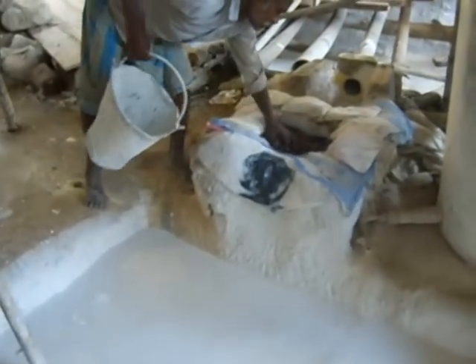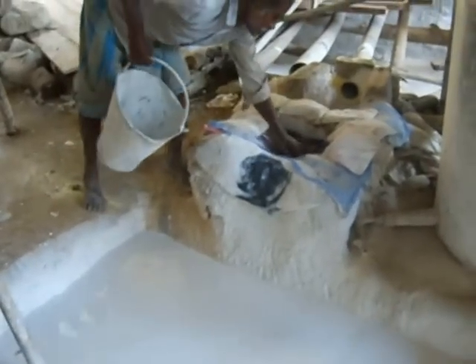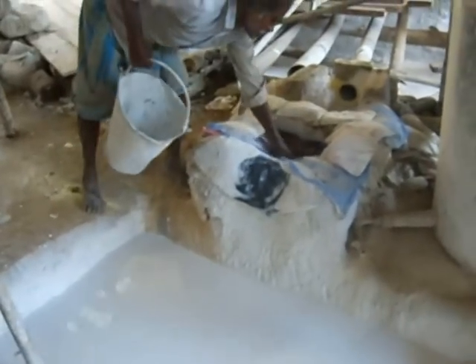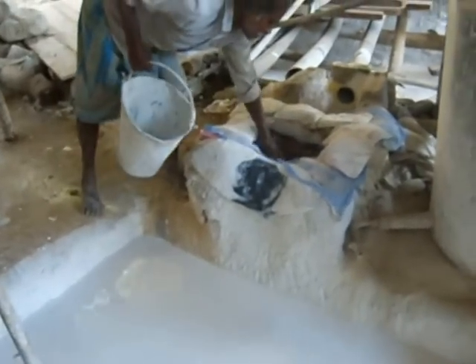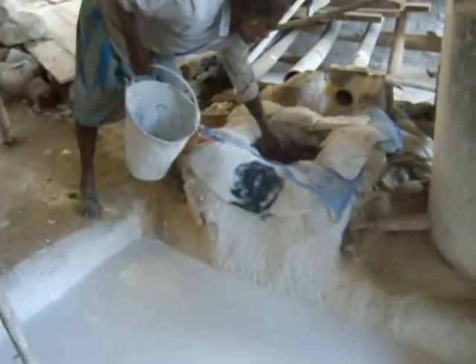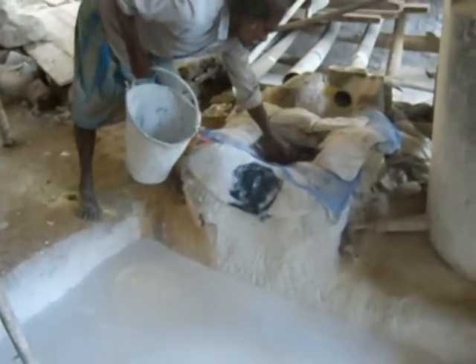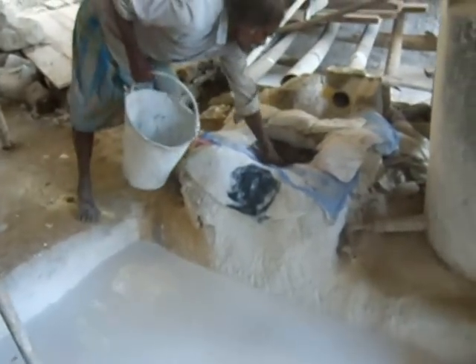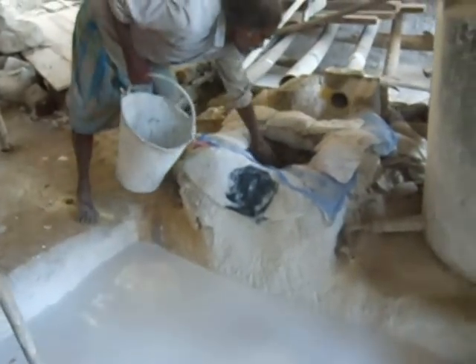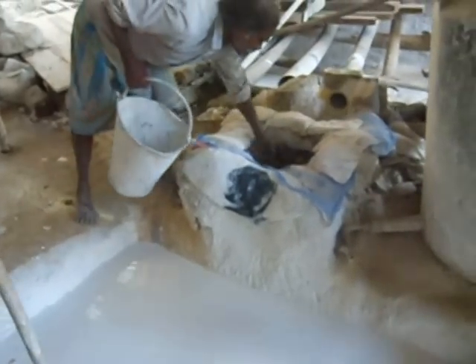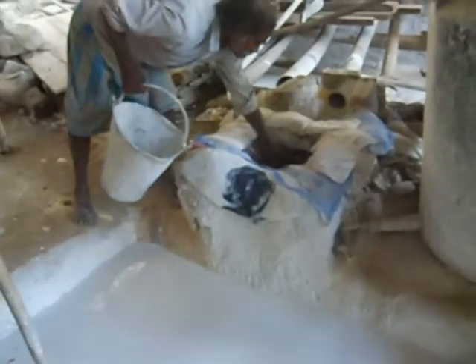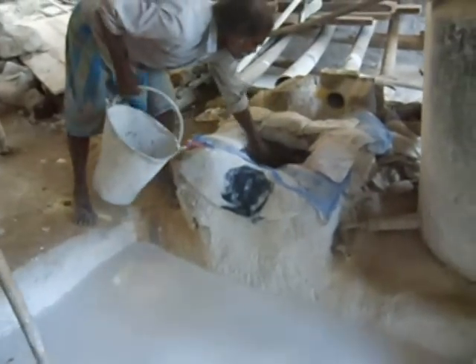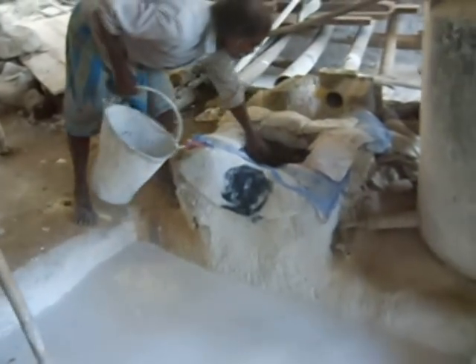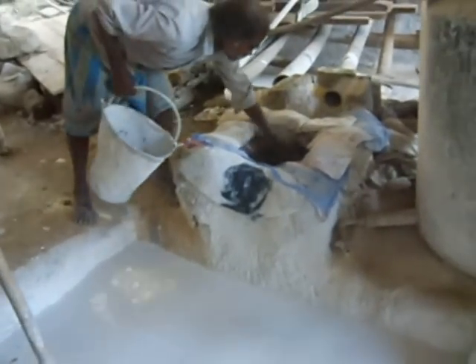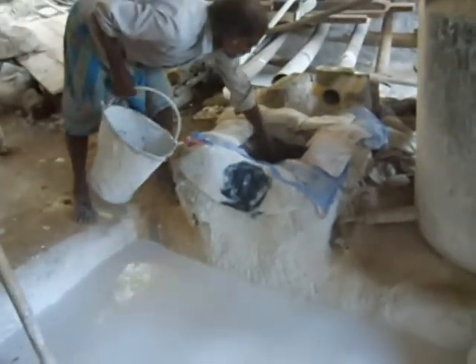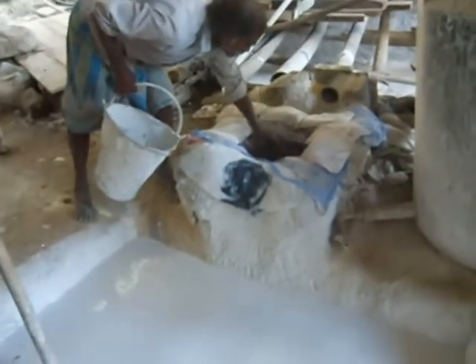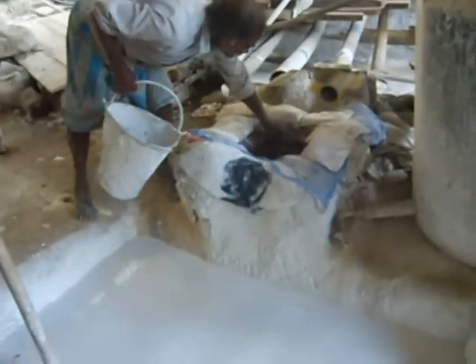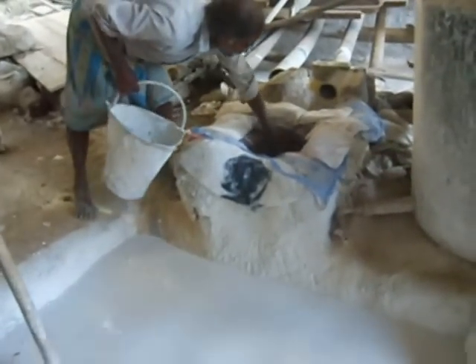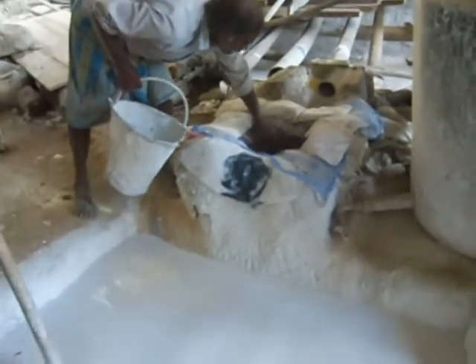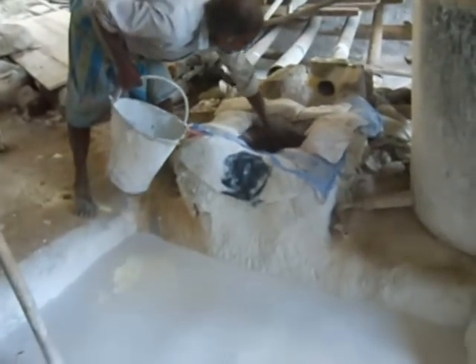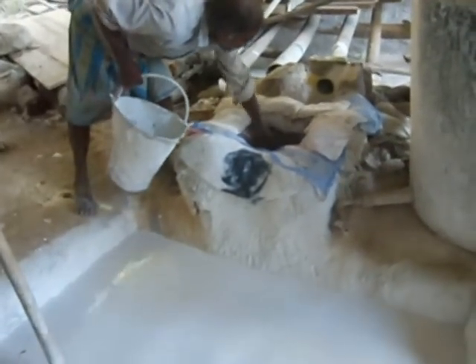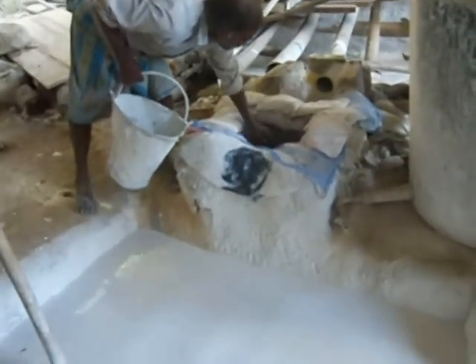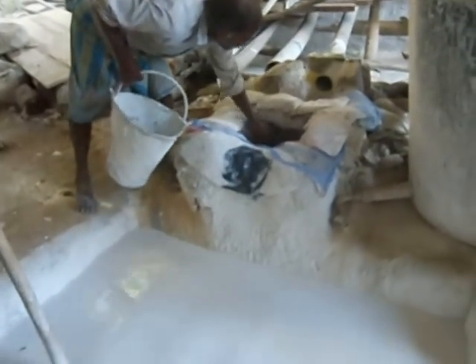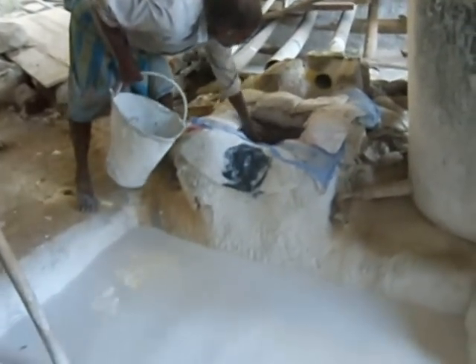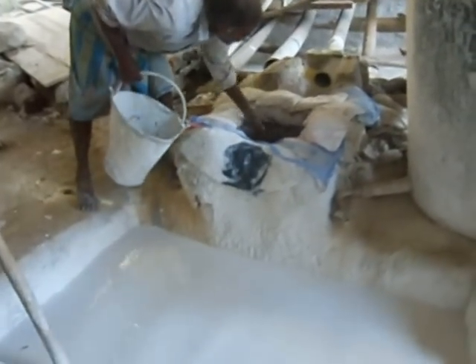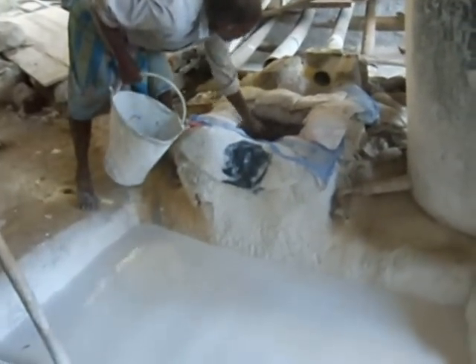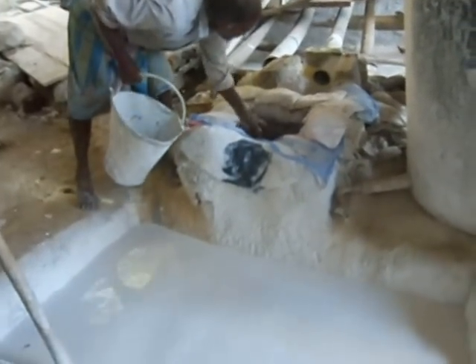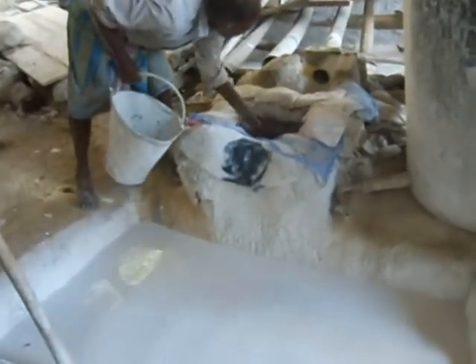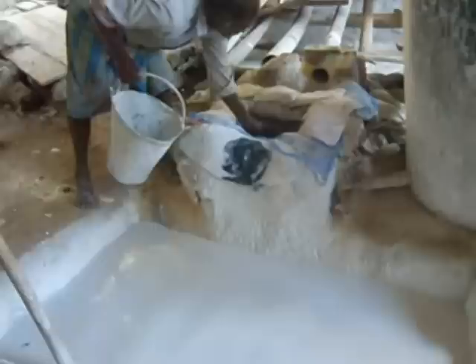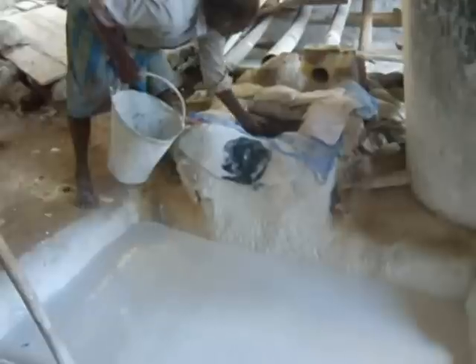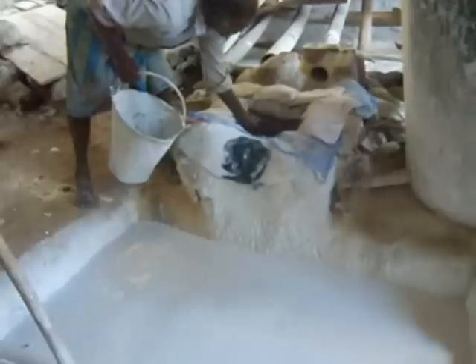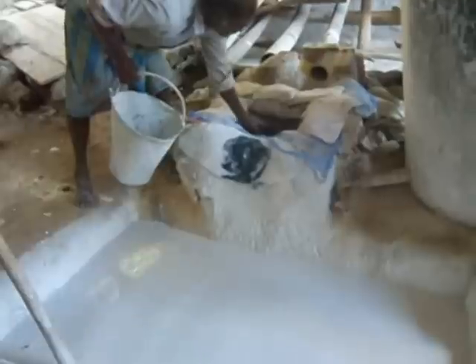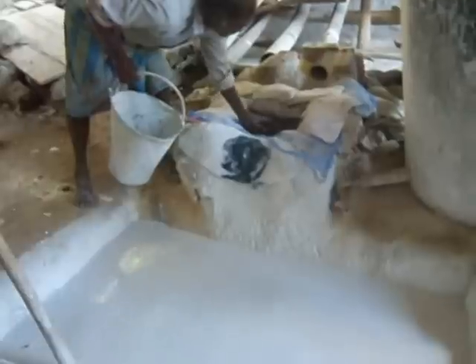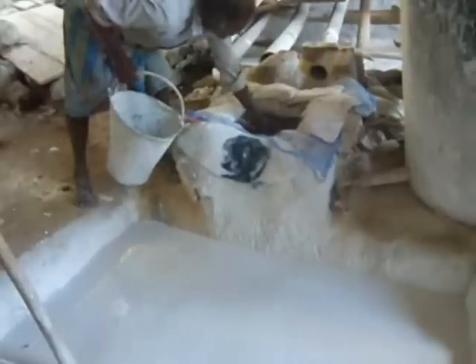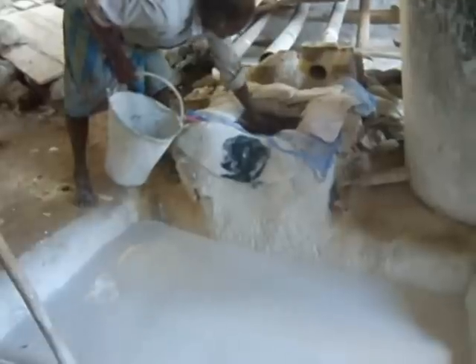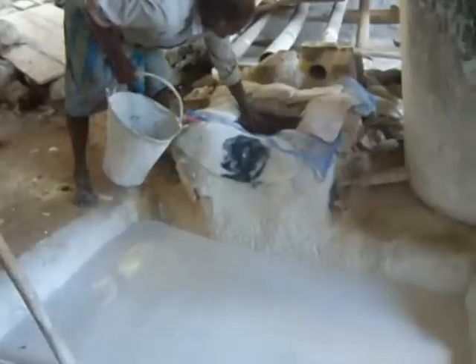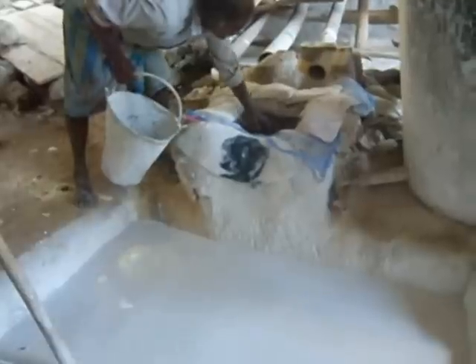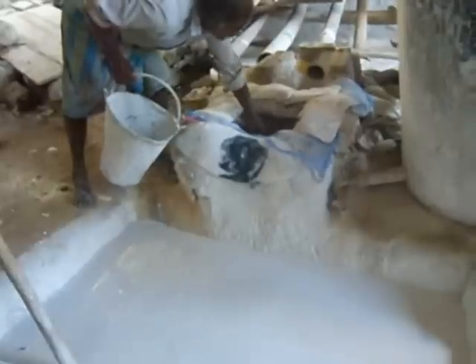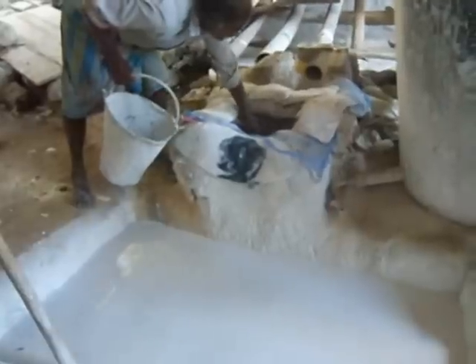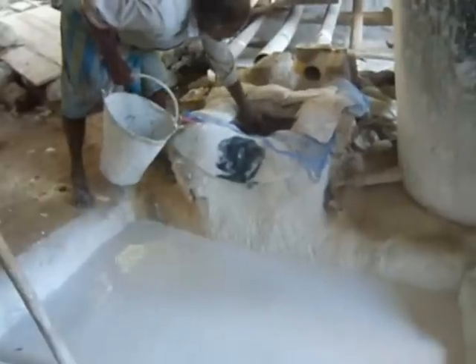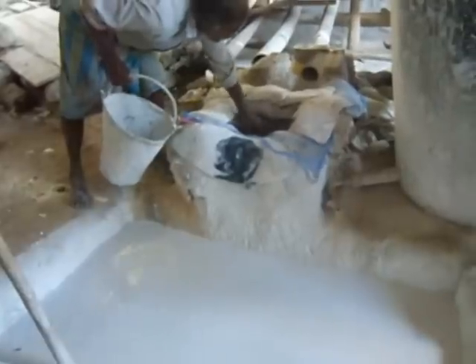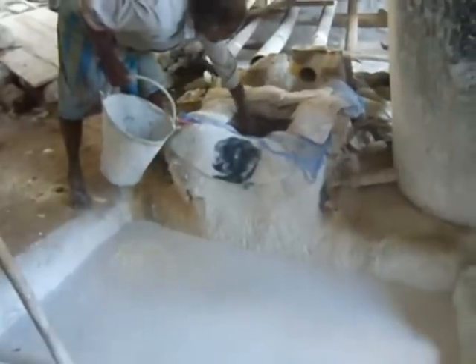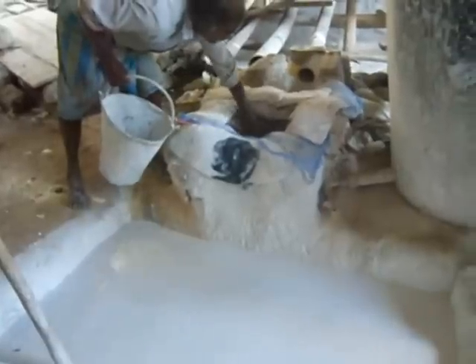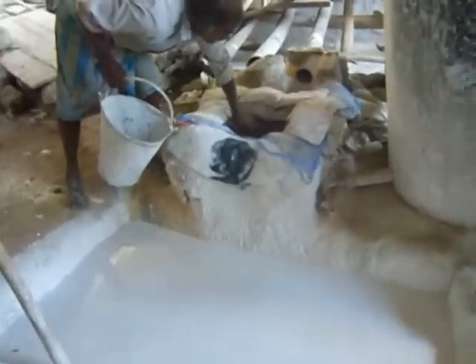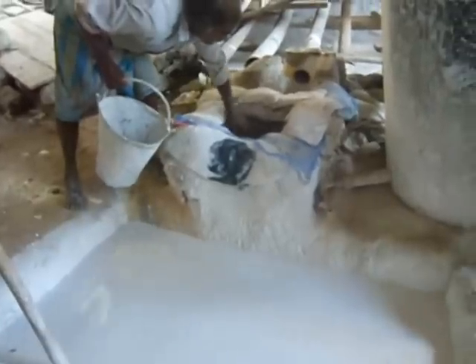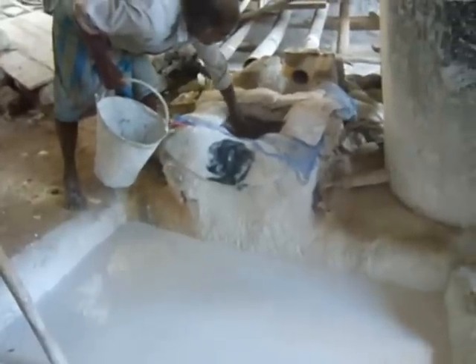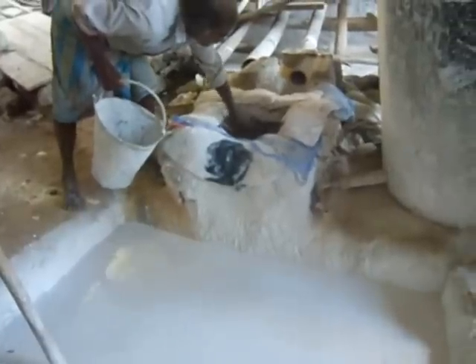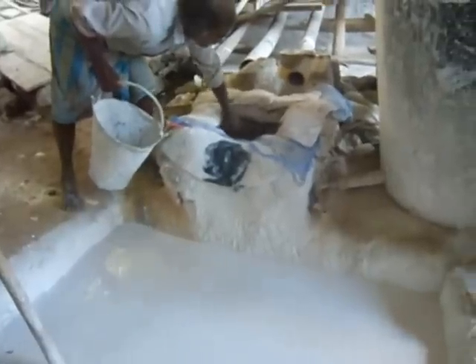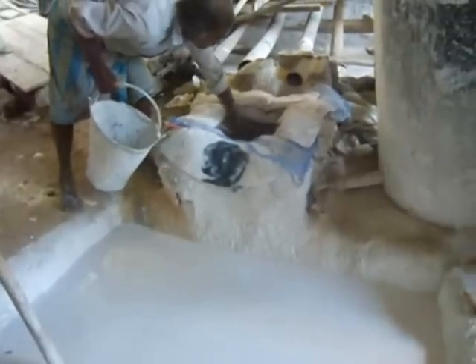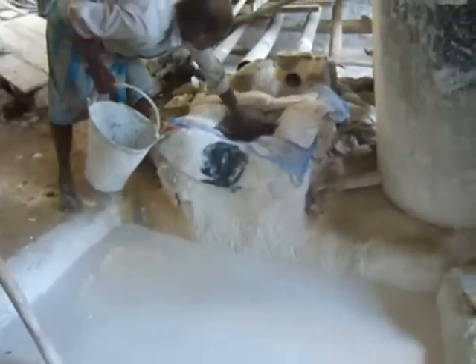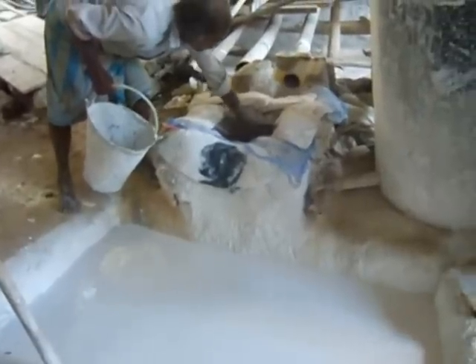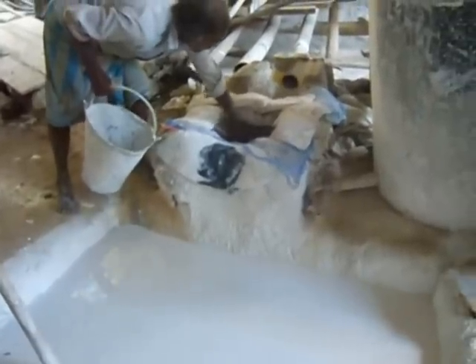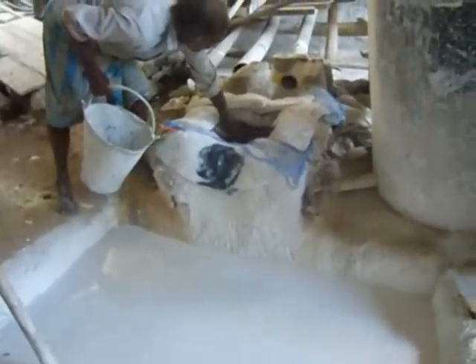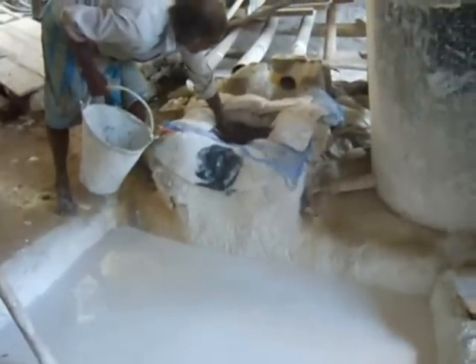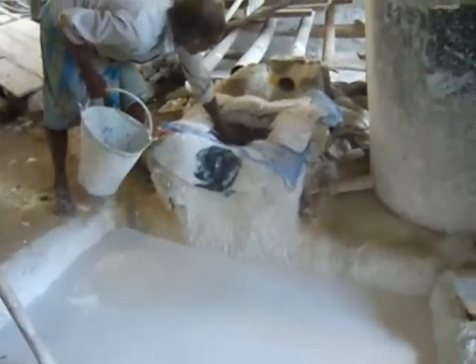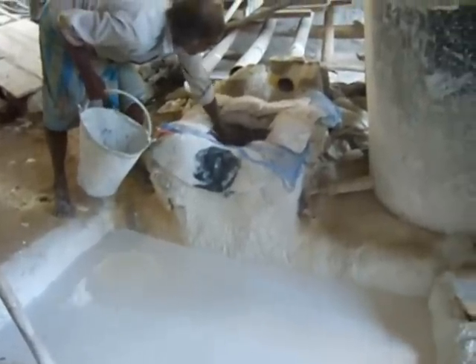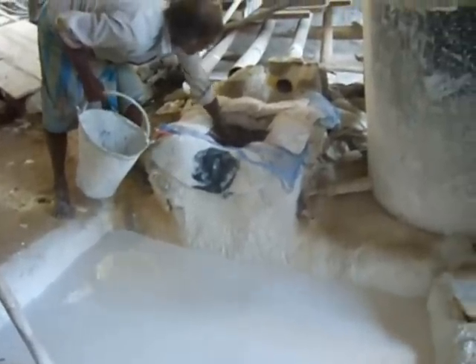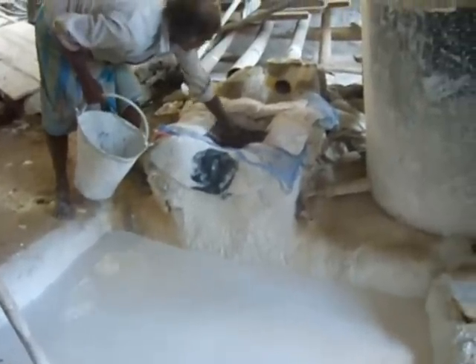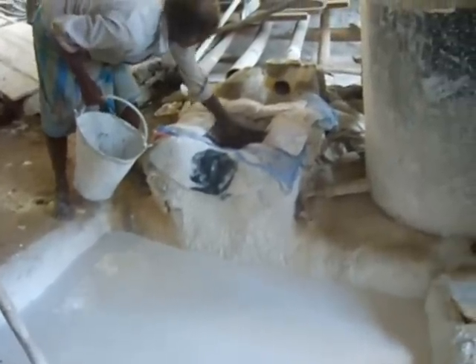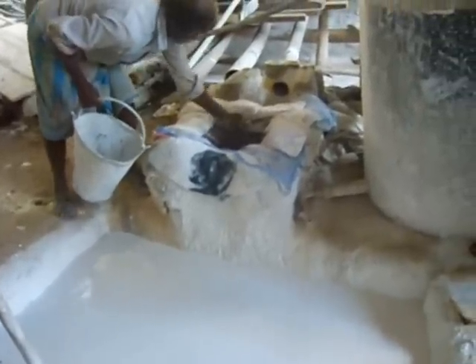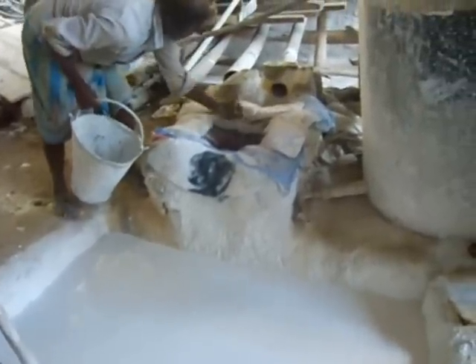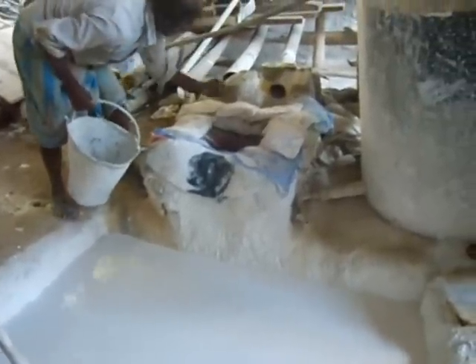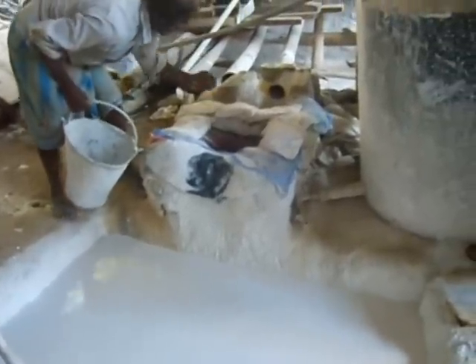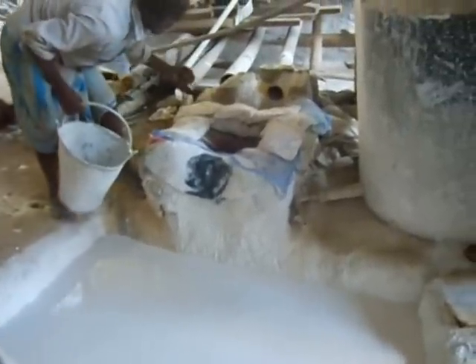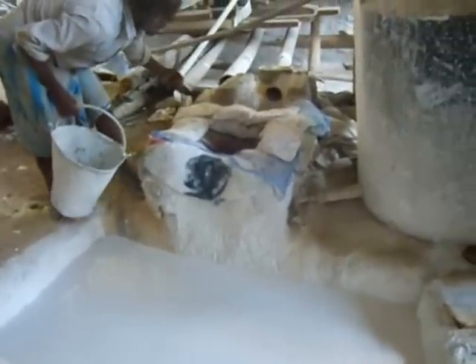Later, the water layer is removed, and thus the pure hydrated lime is produced.